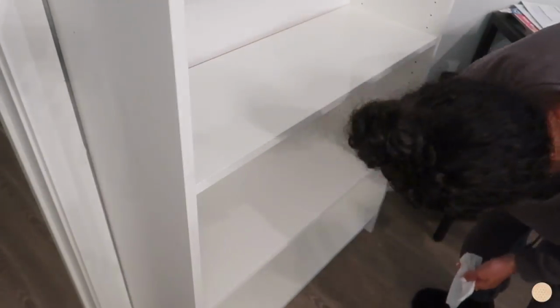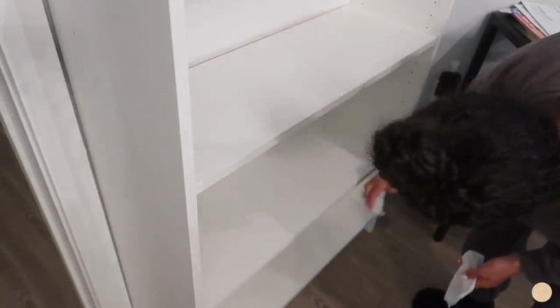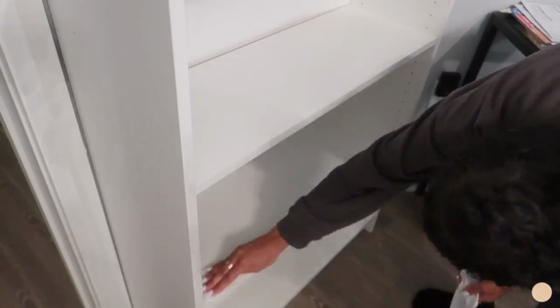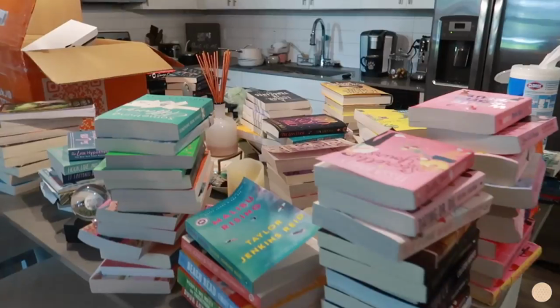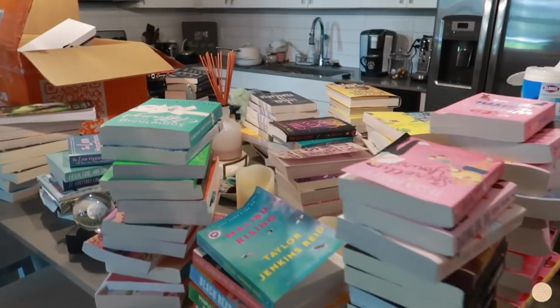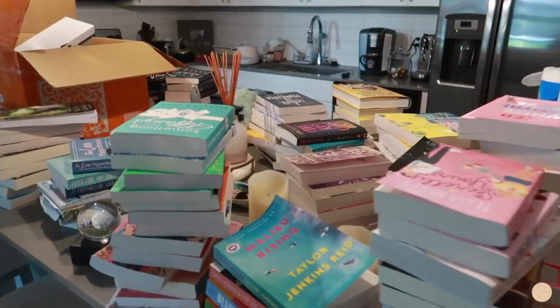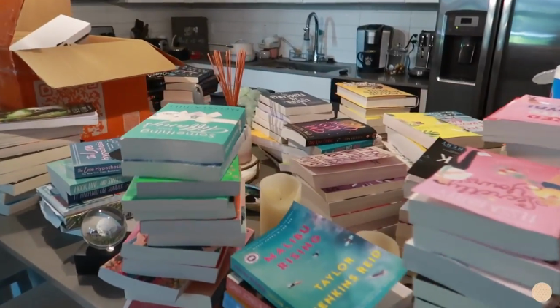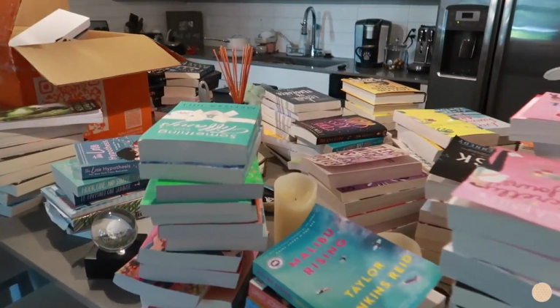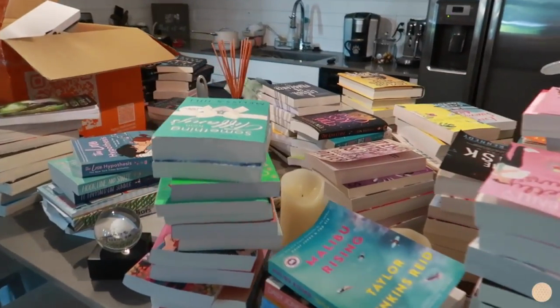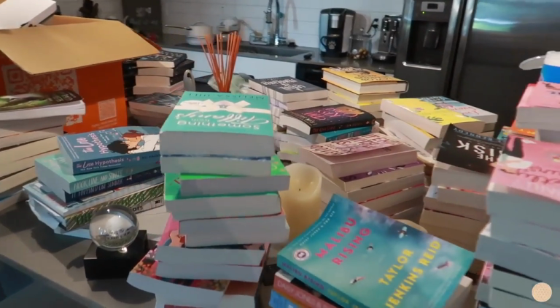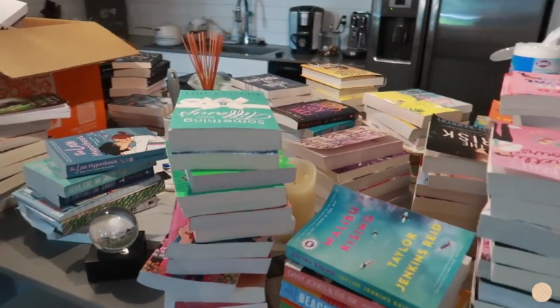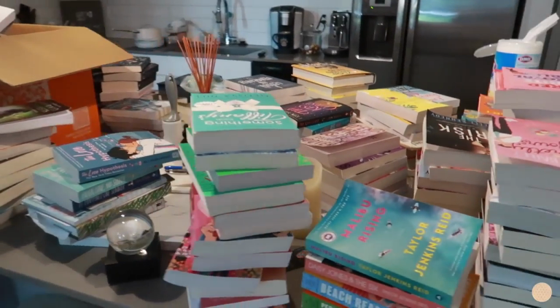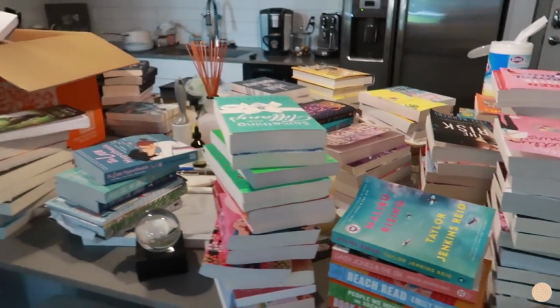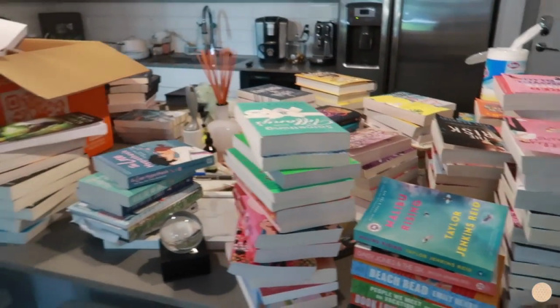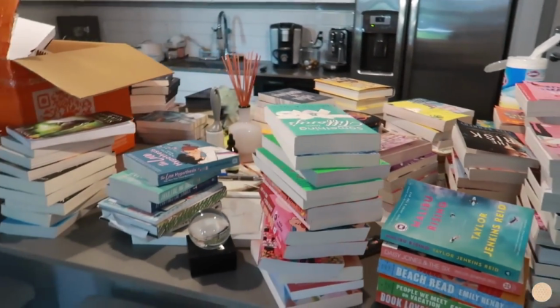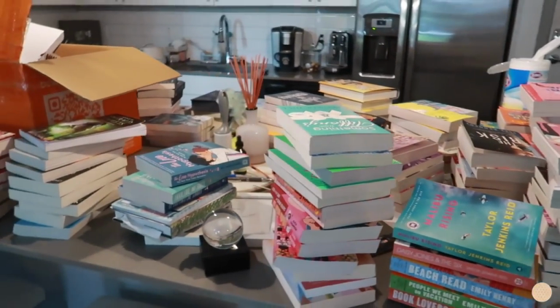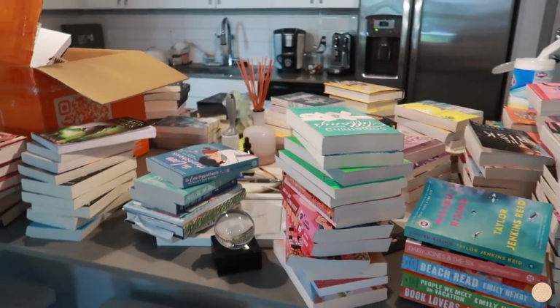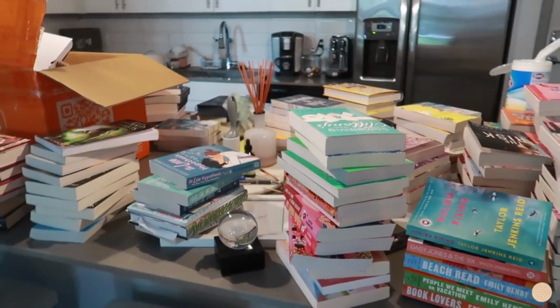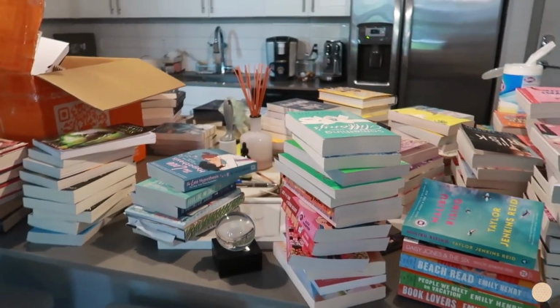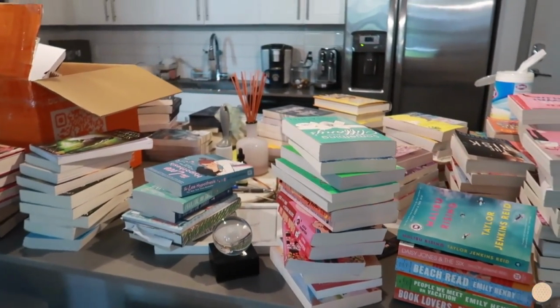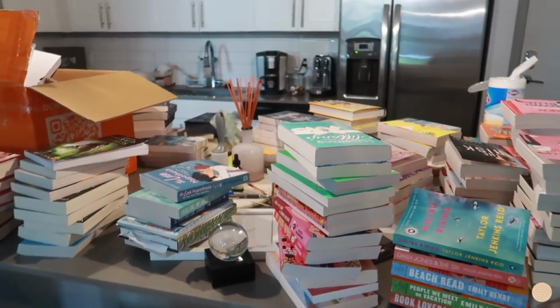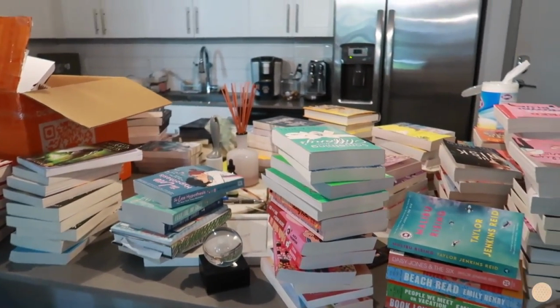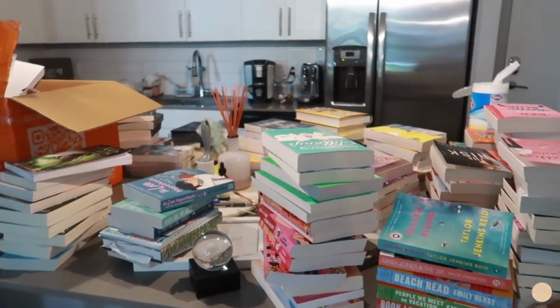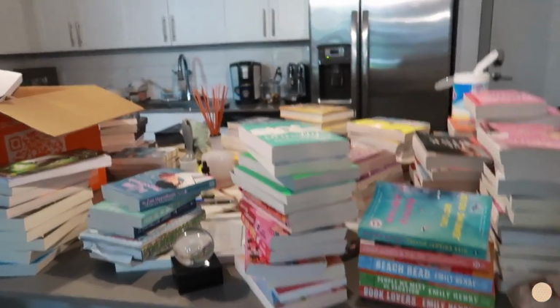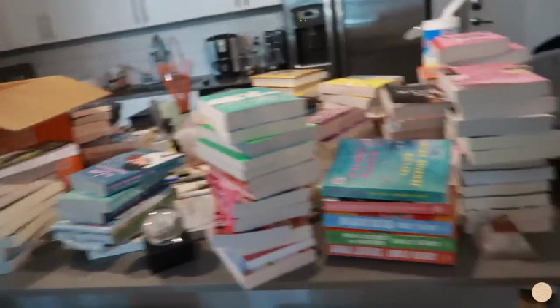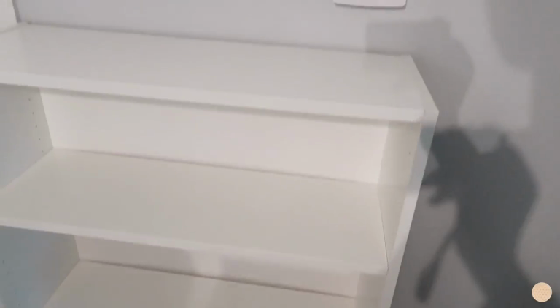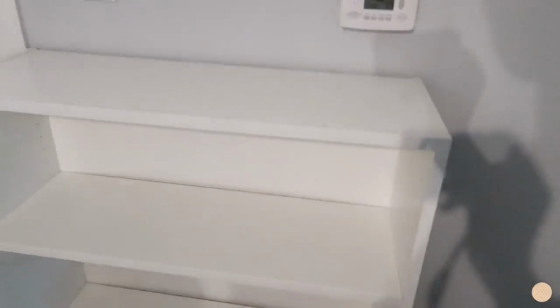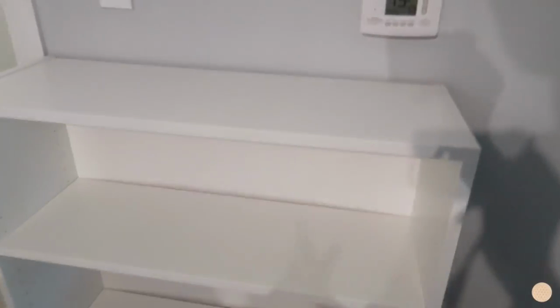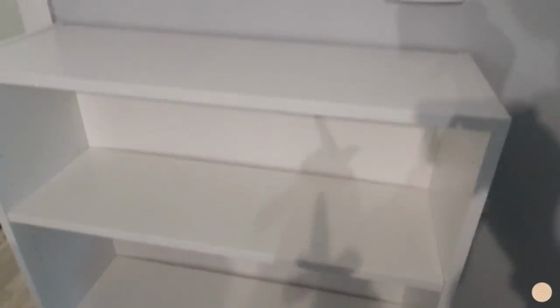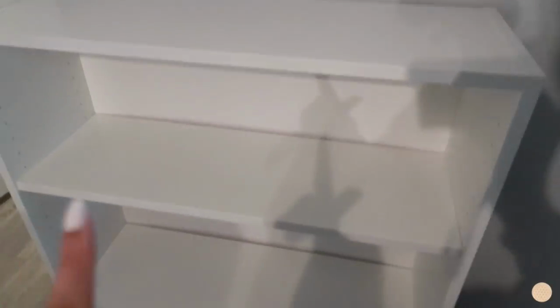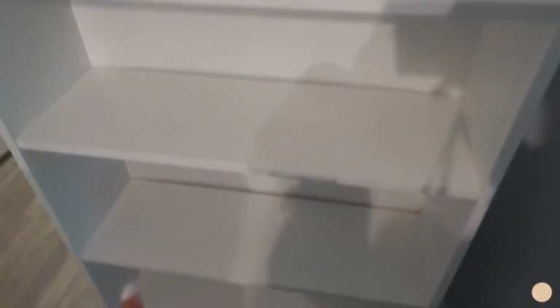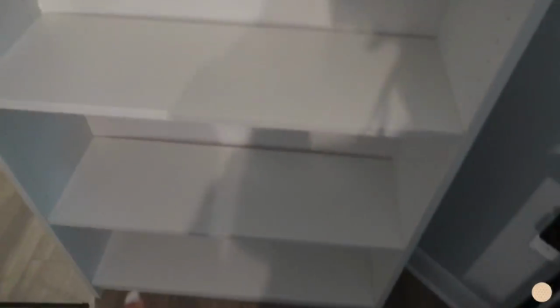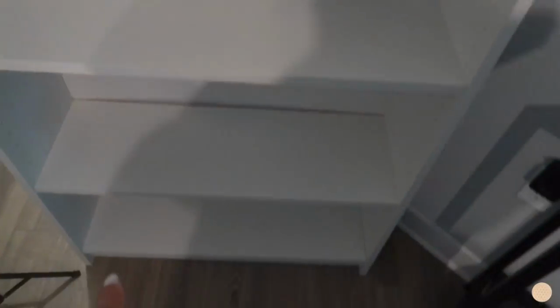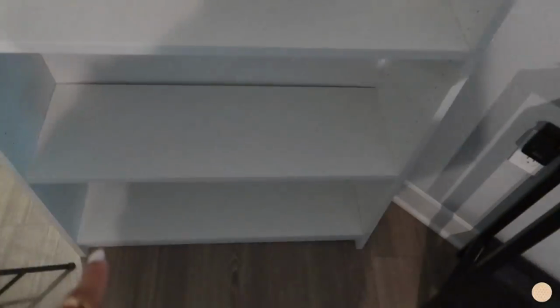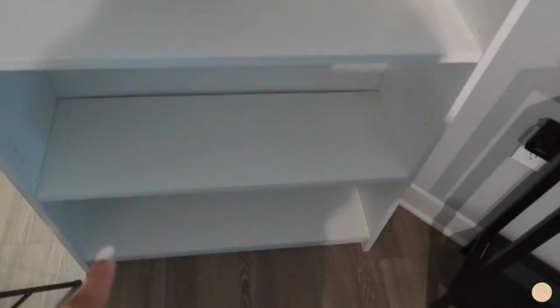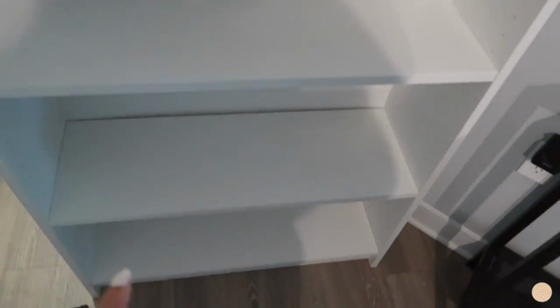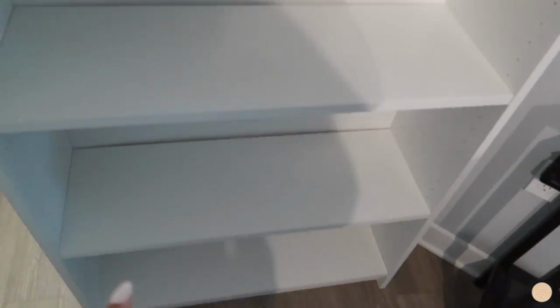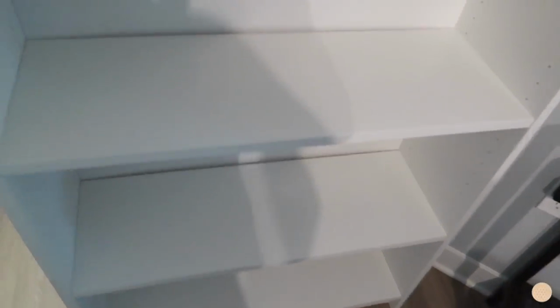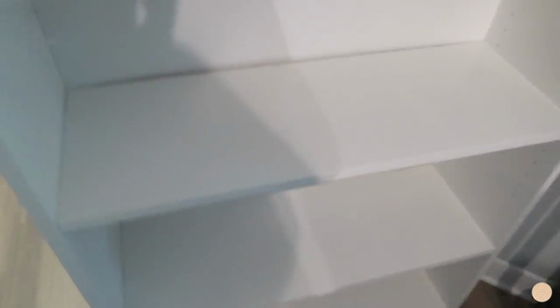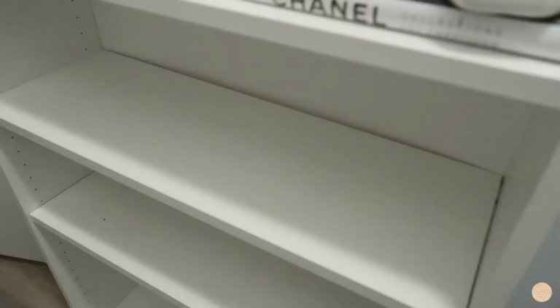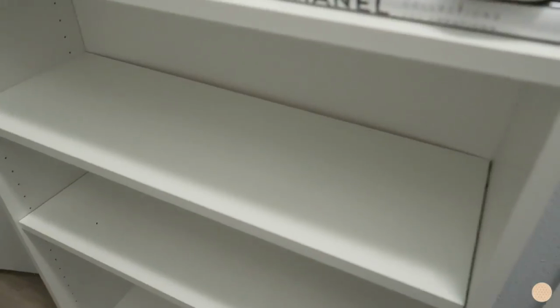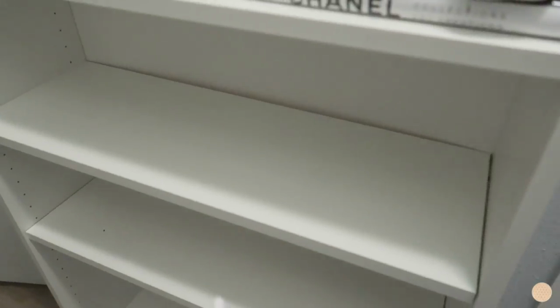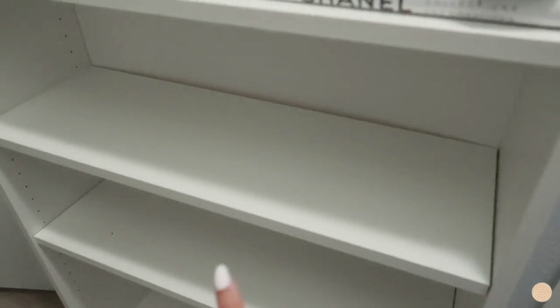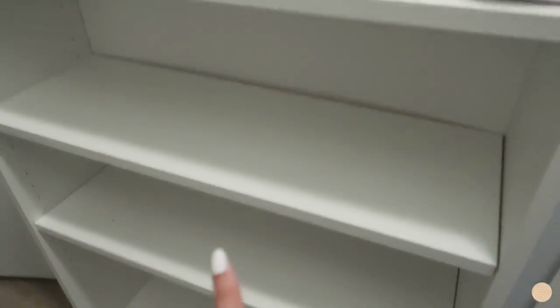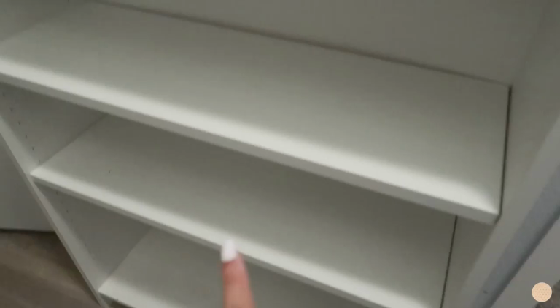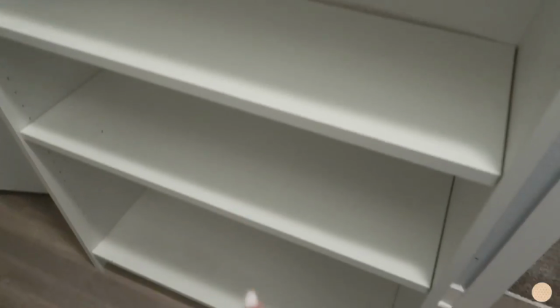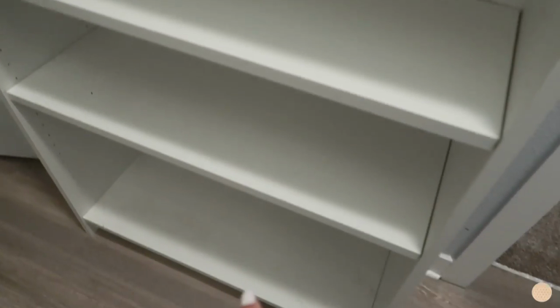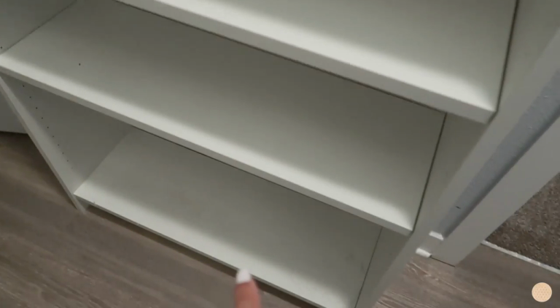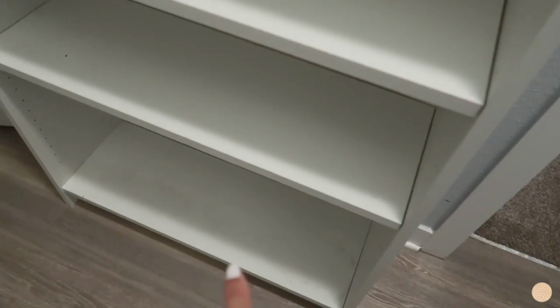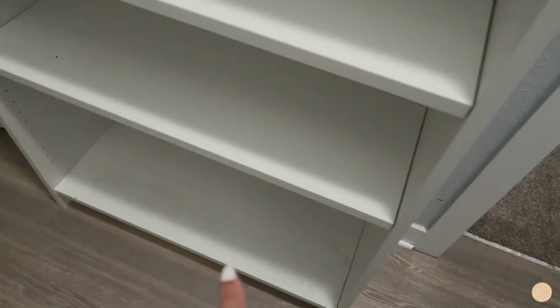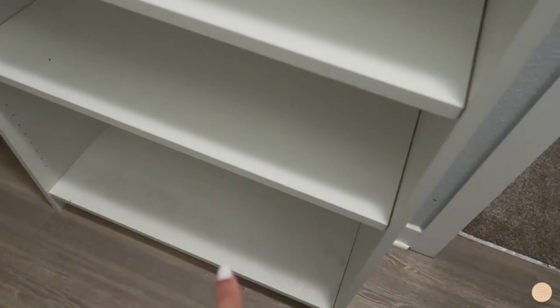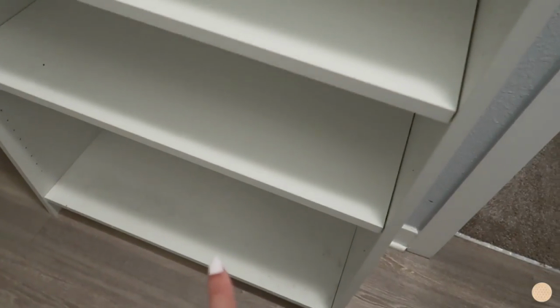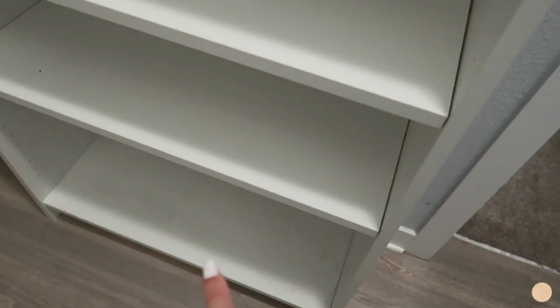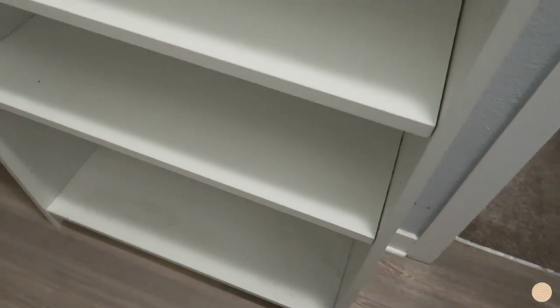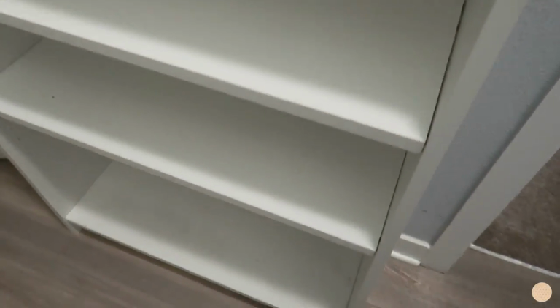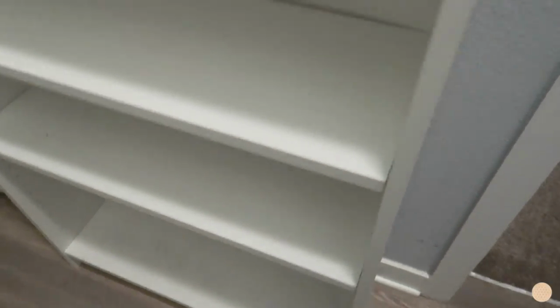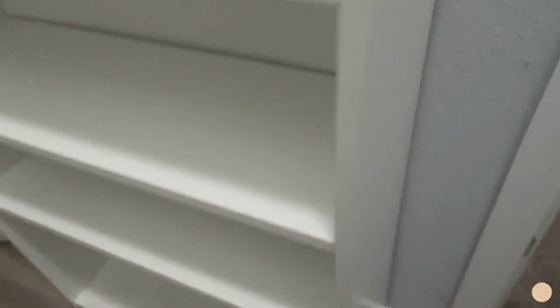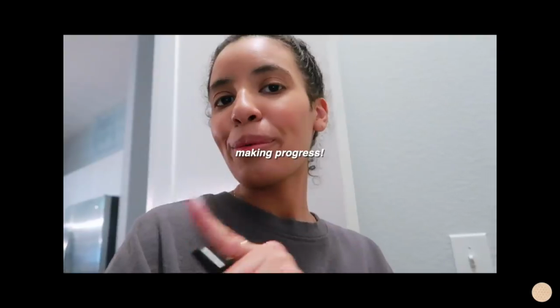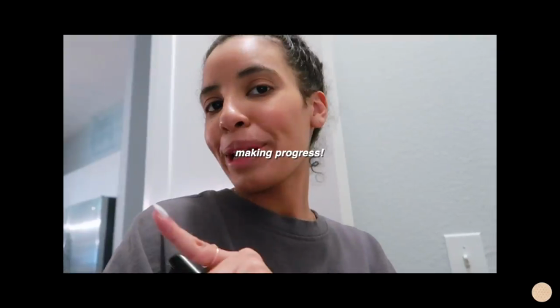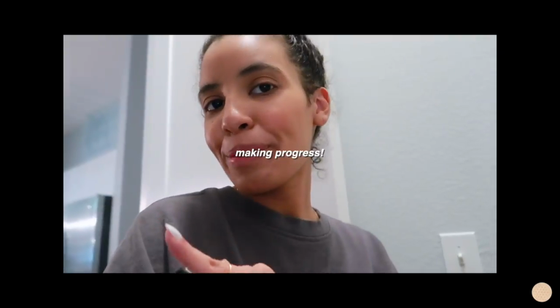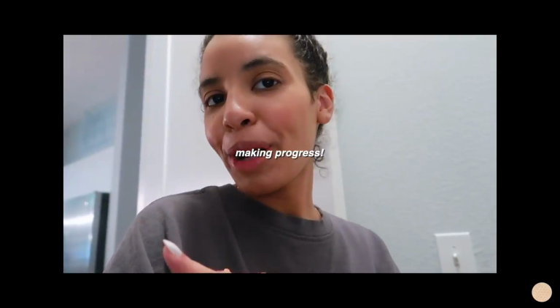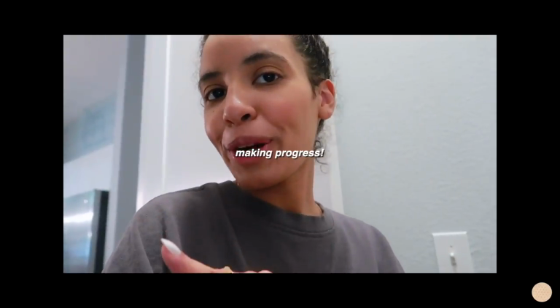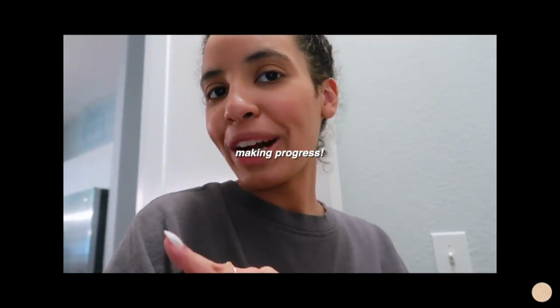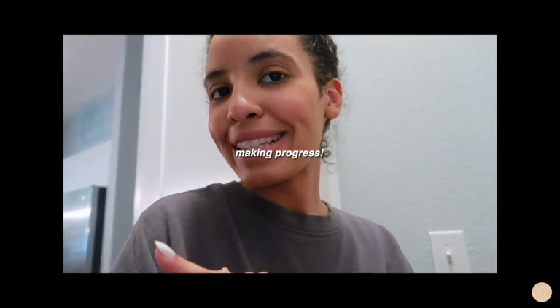My kitchen island is covered in books right now — I've cleared all the bookshelves. I still need to wipe this one down, but we're making progress!